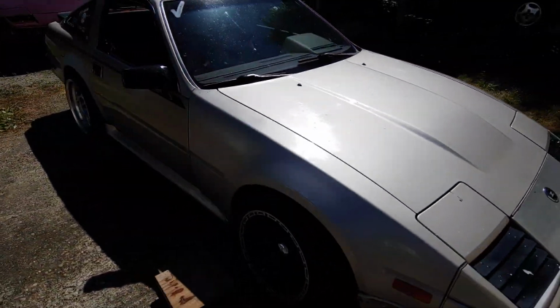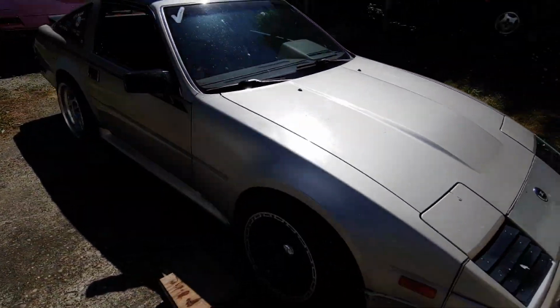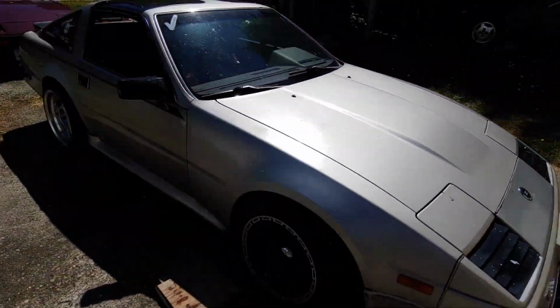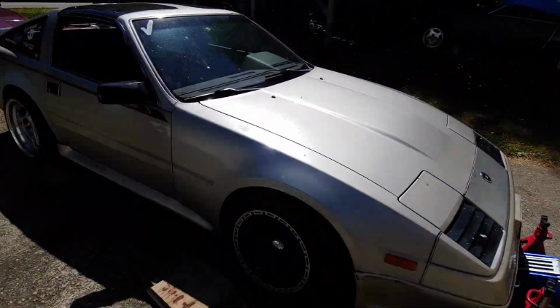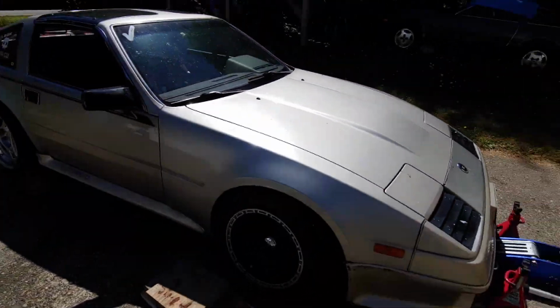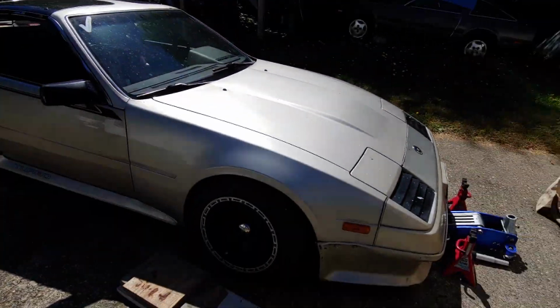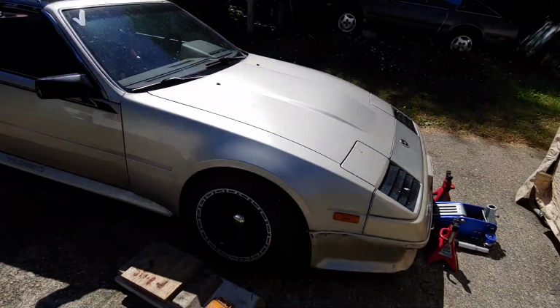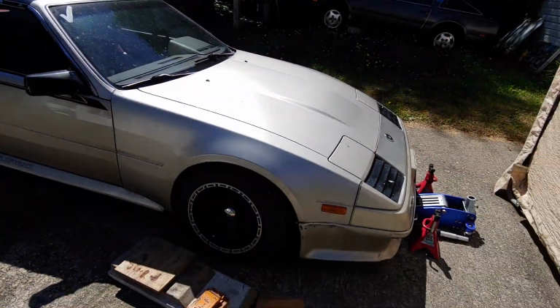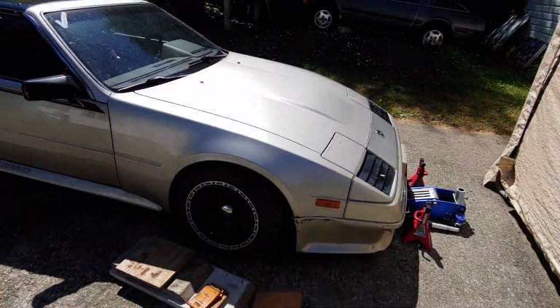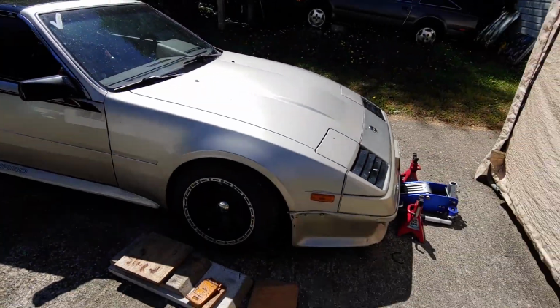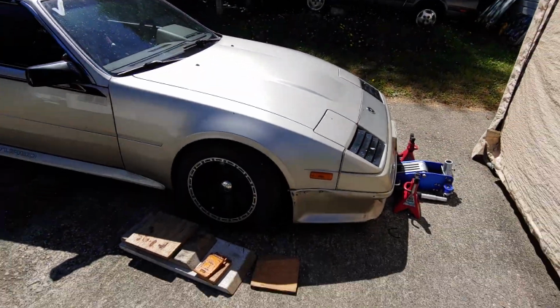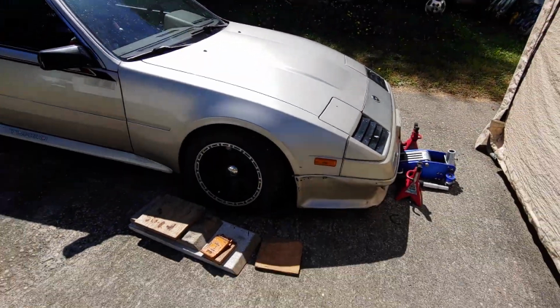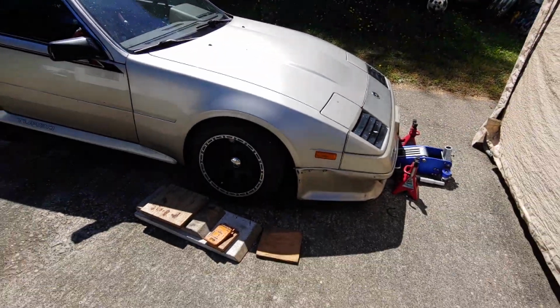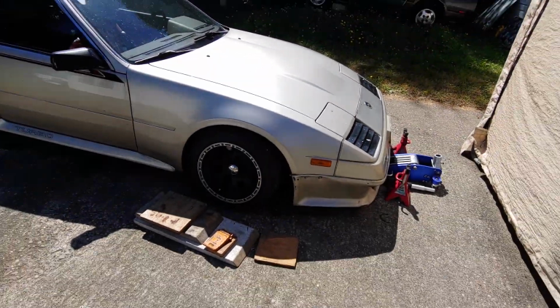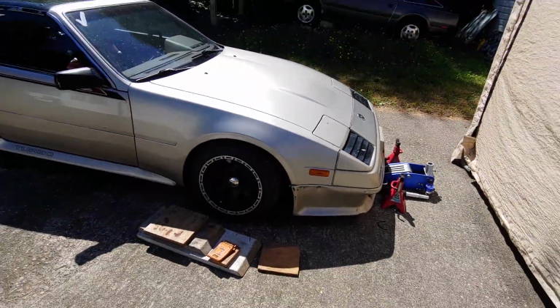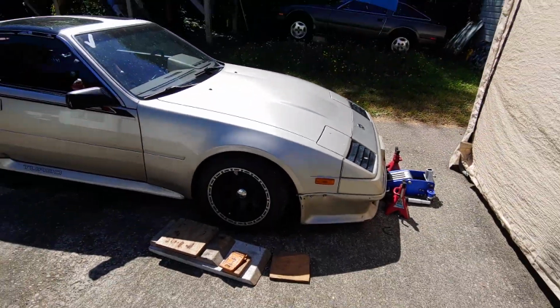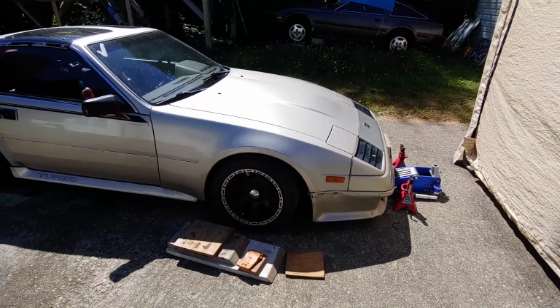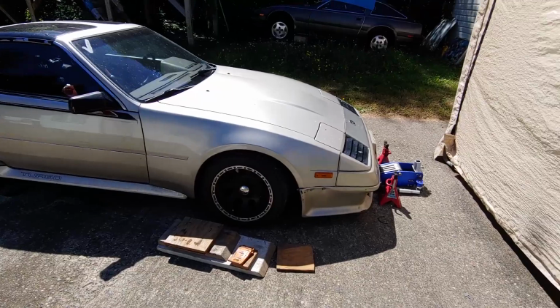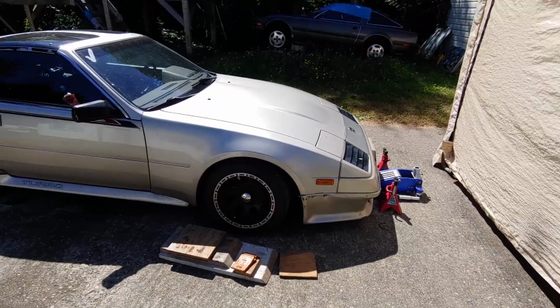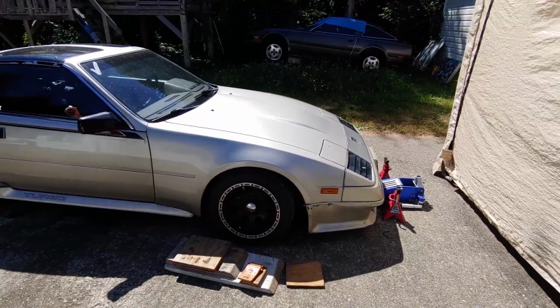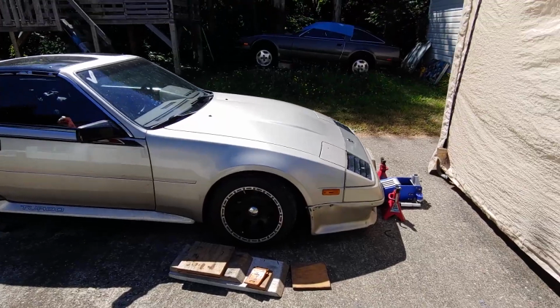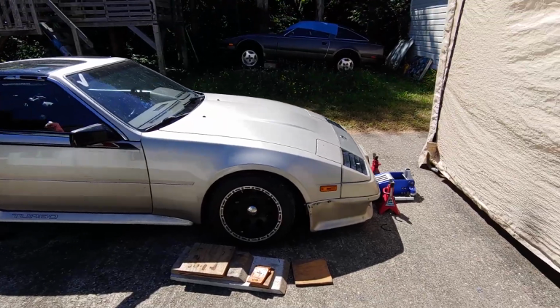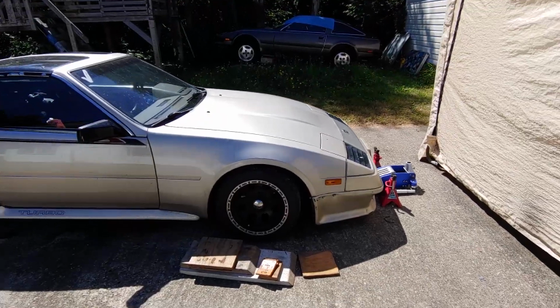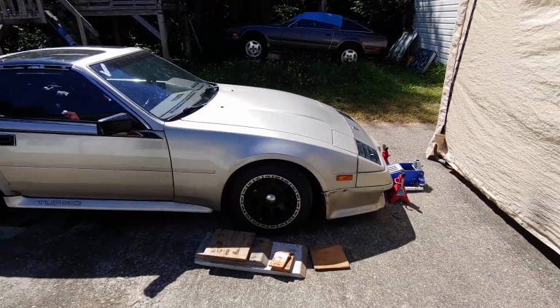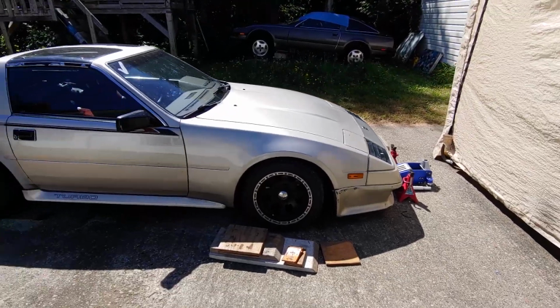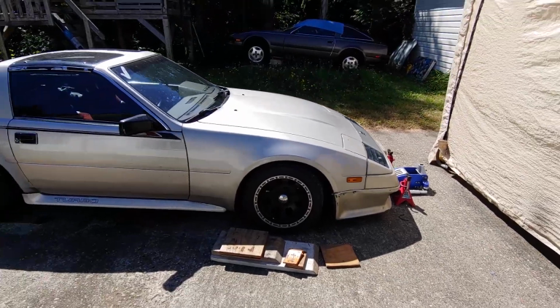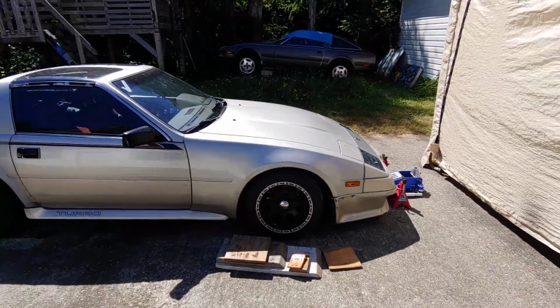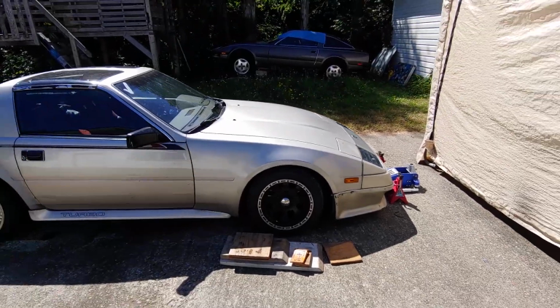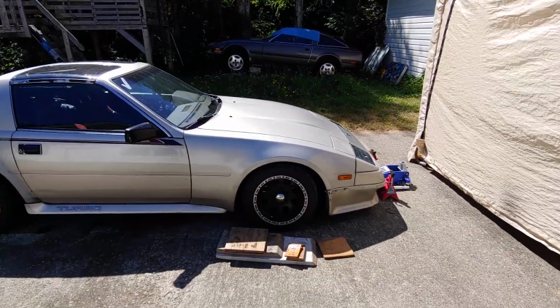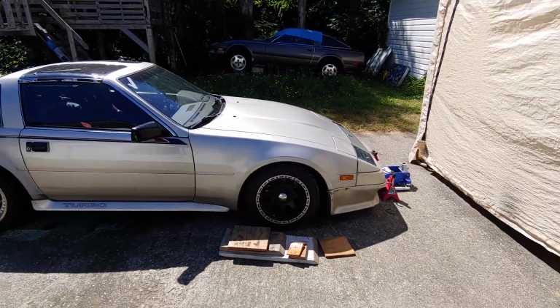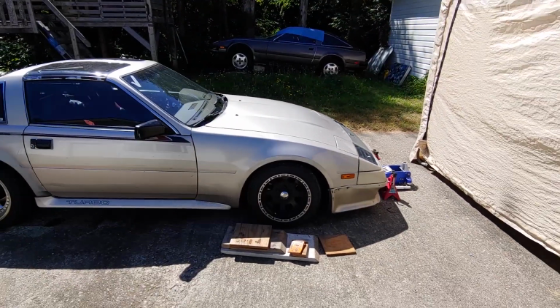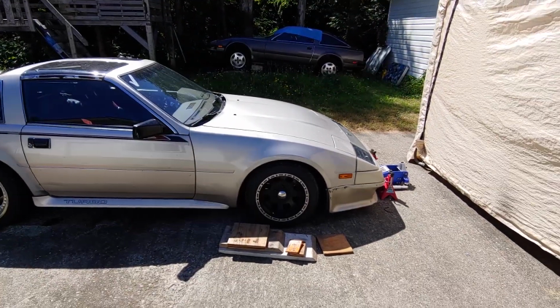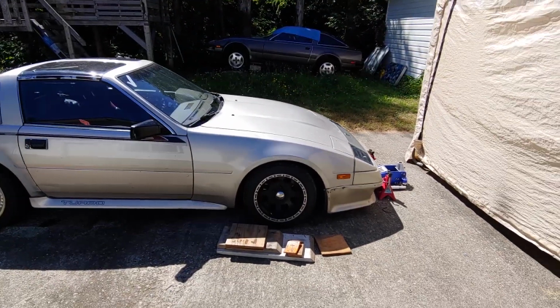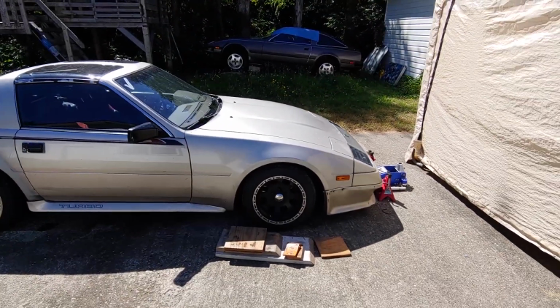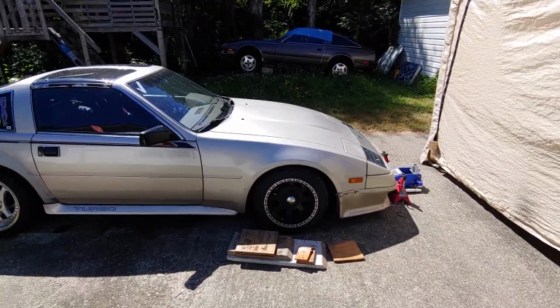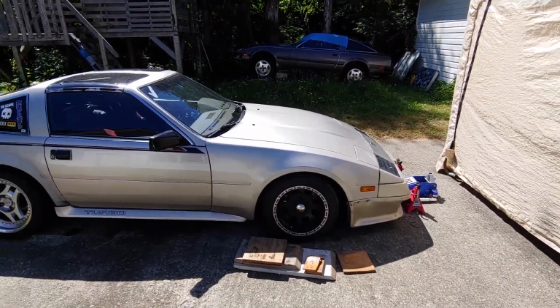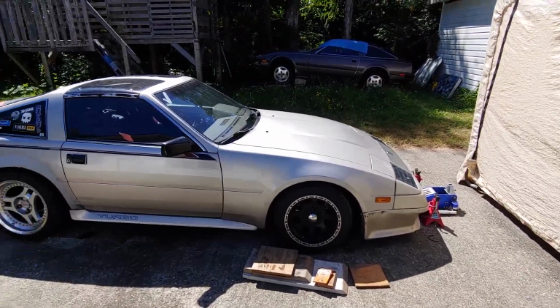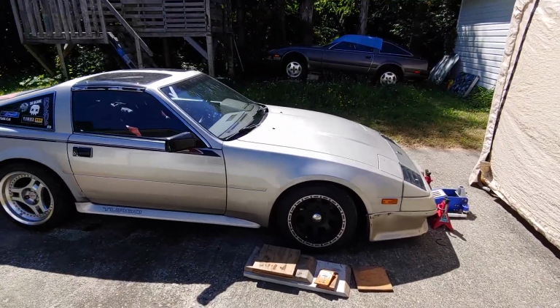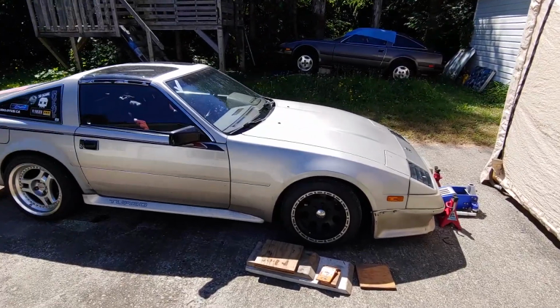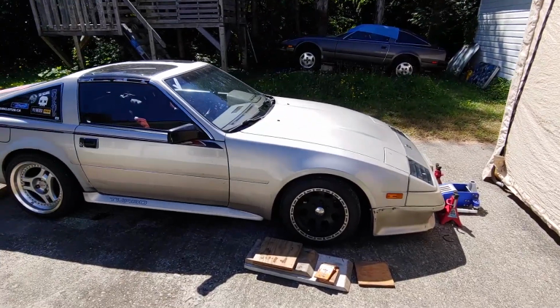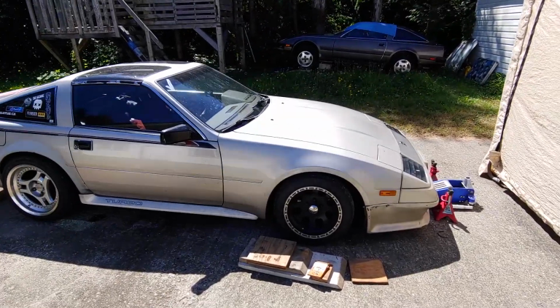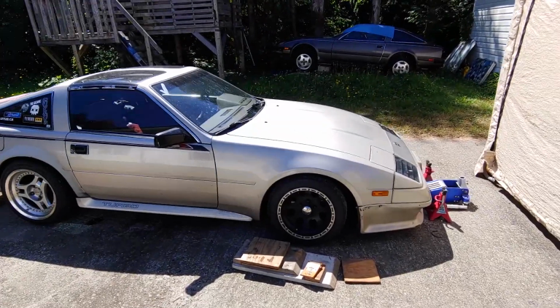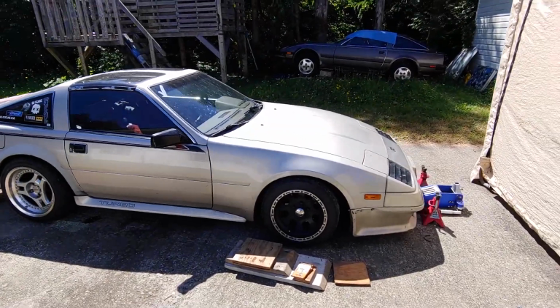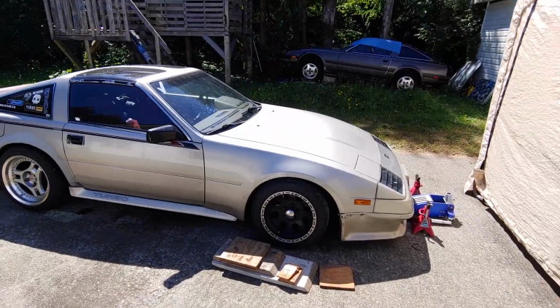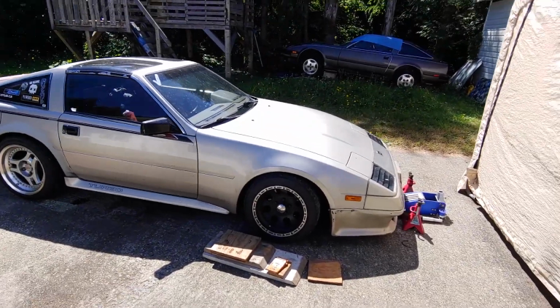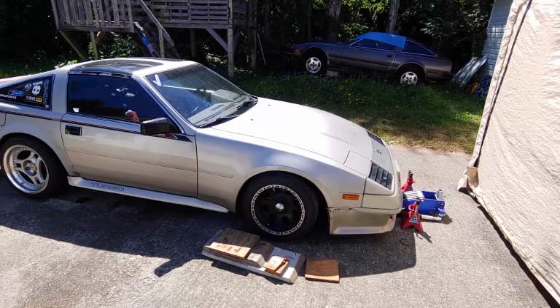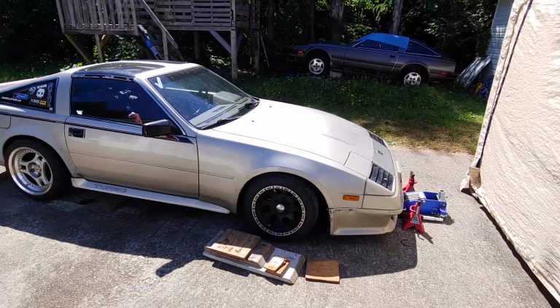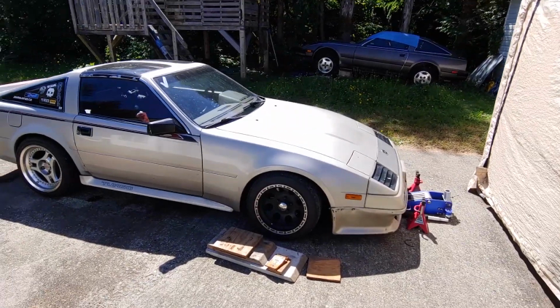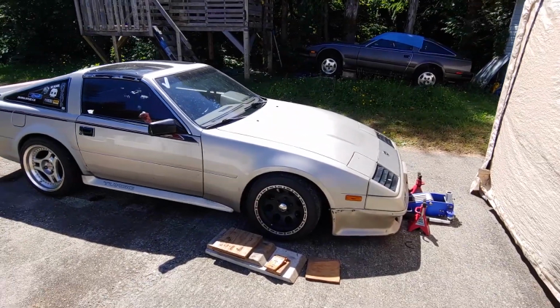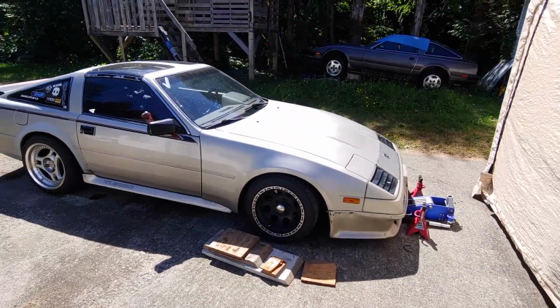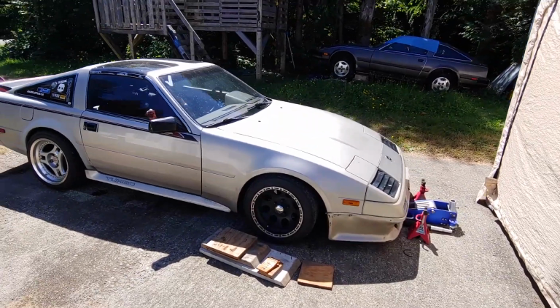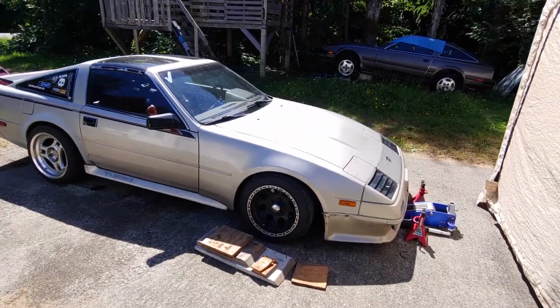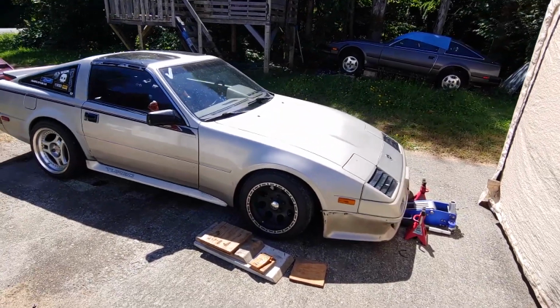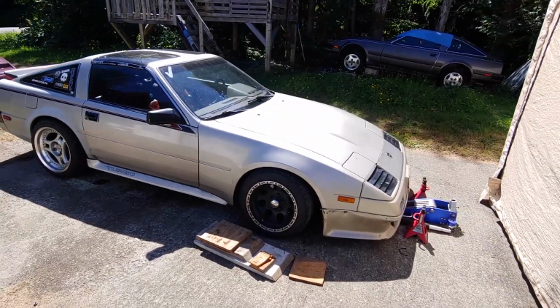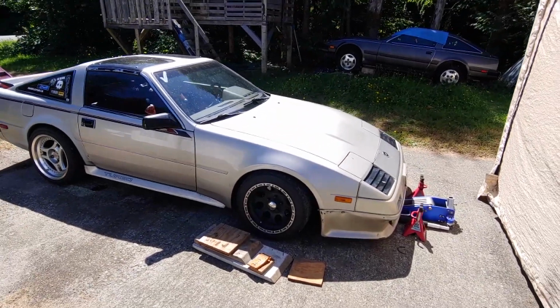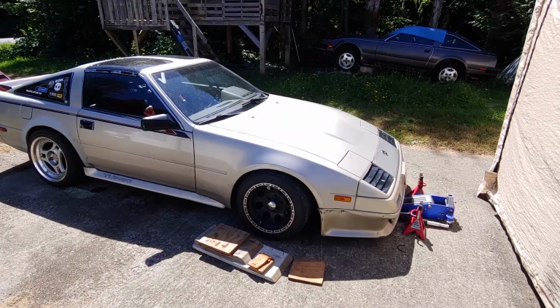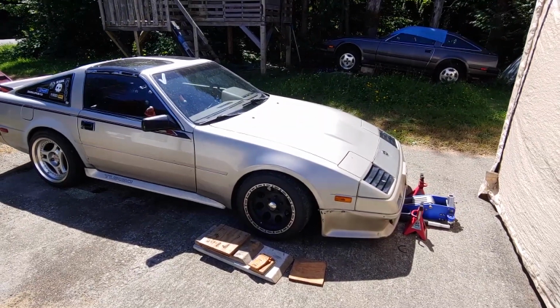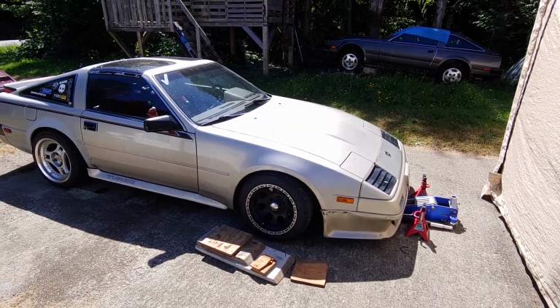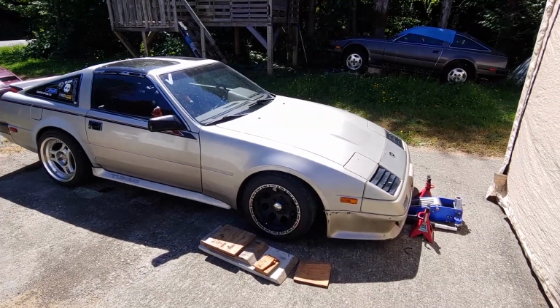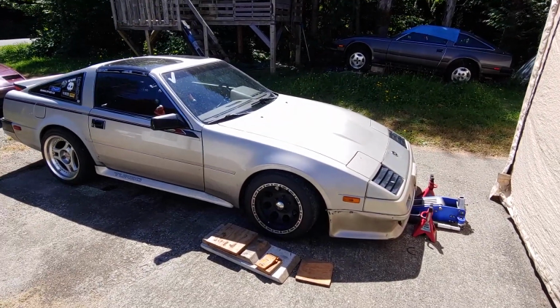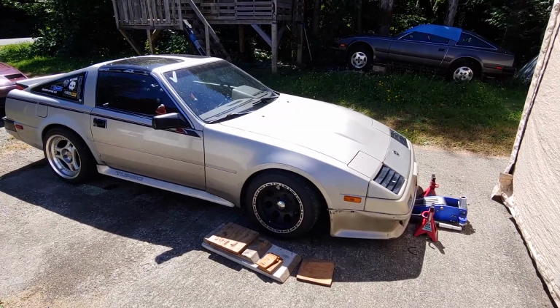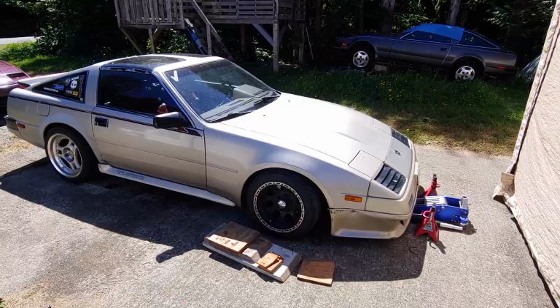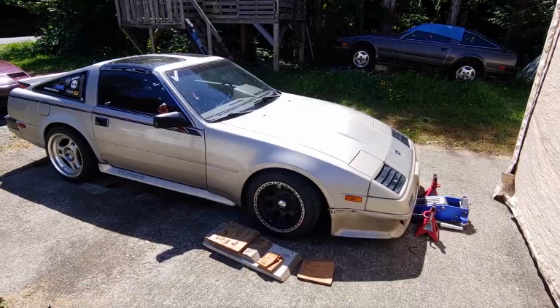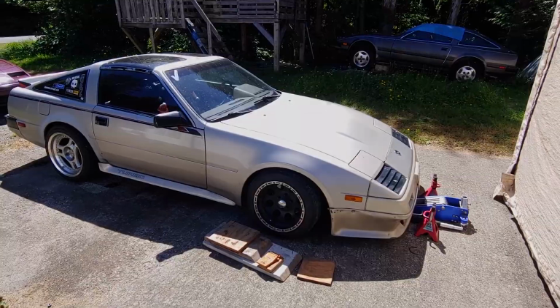I still need to get an alignment, but it's definitely an improvement.